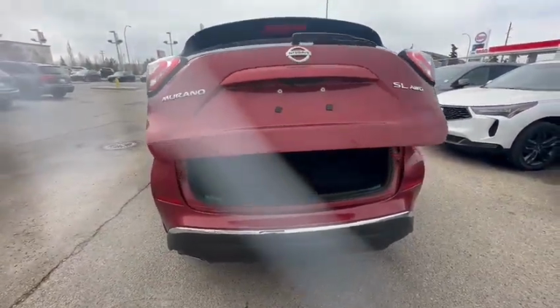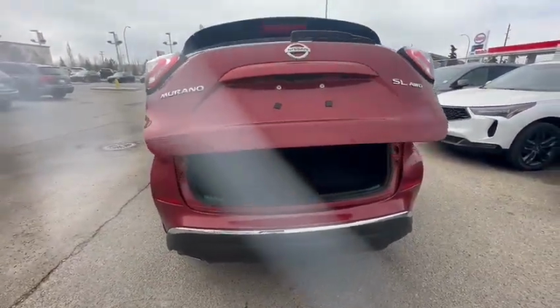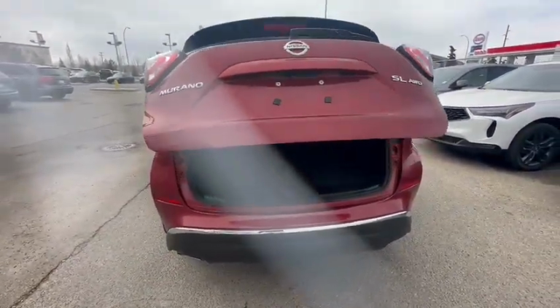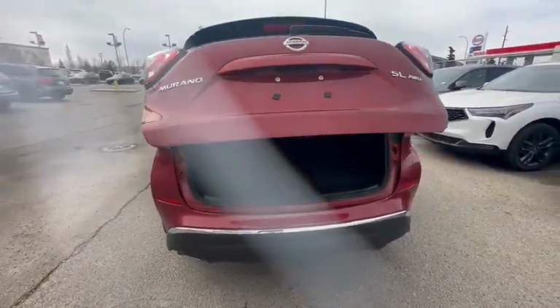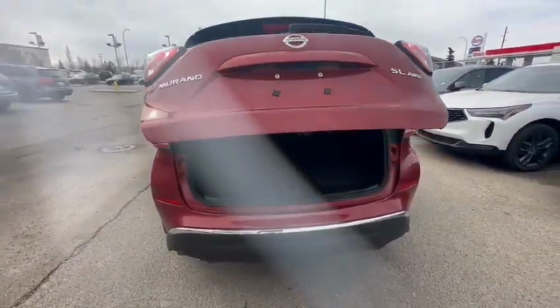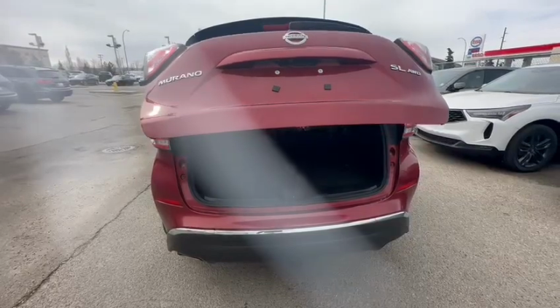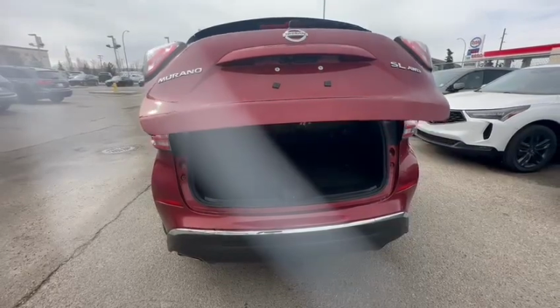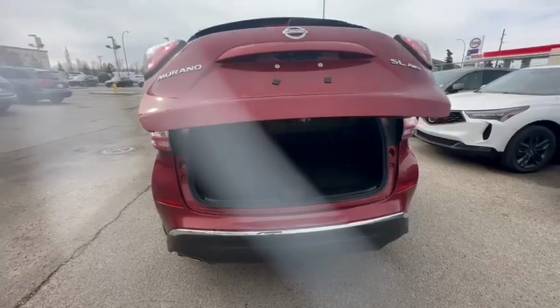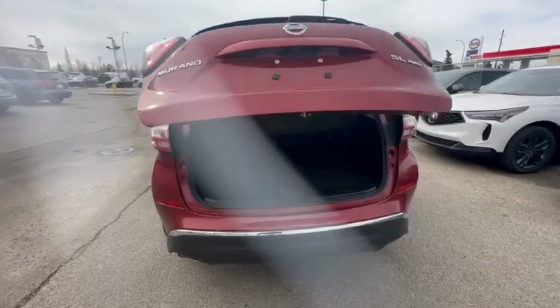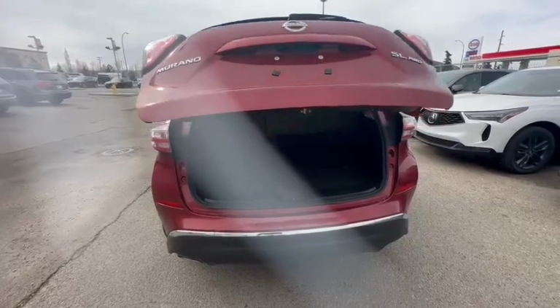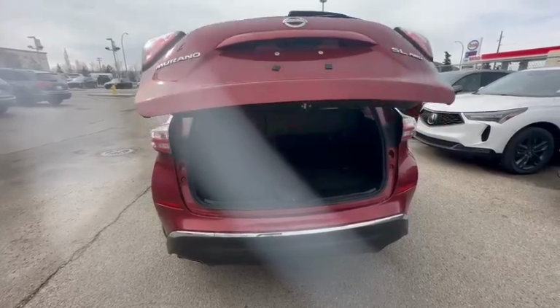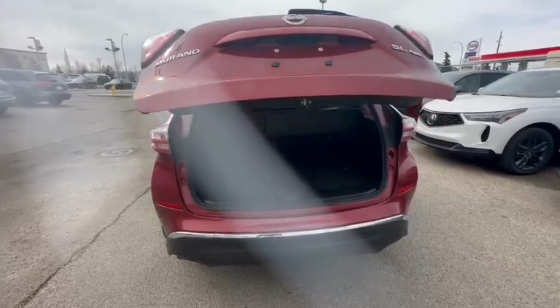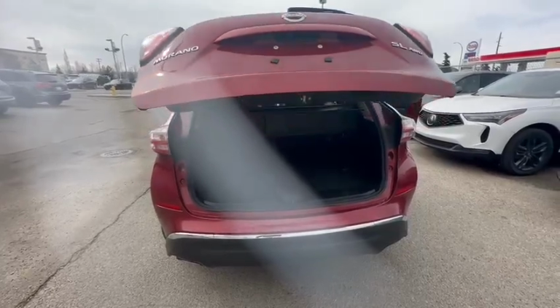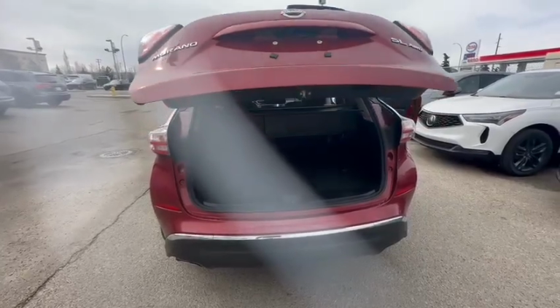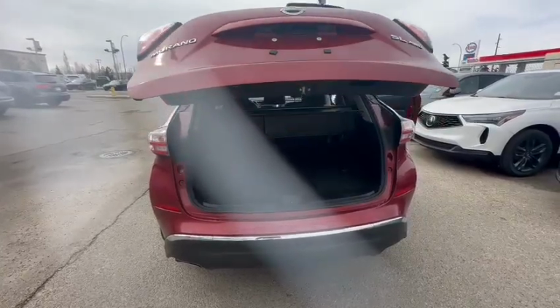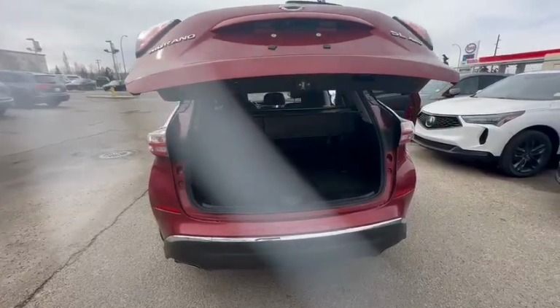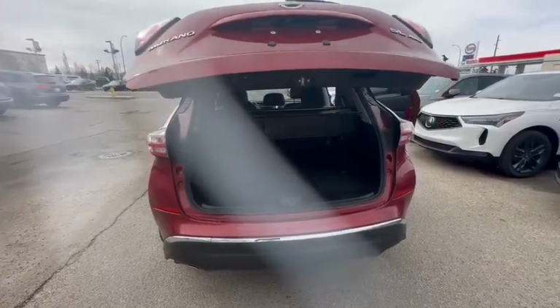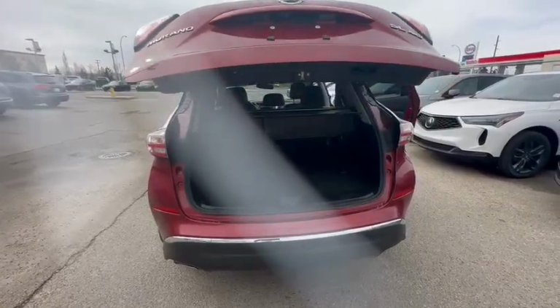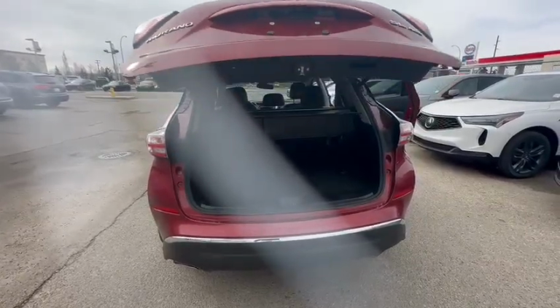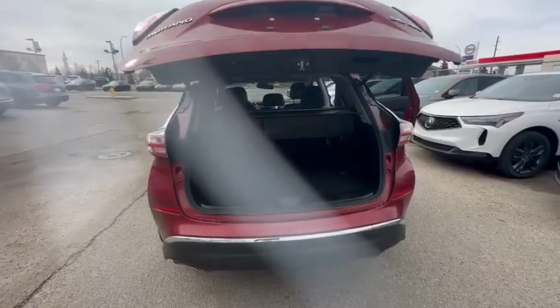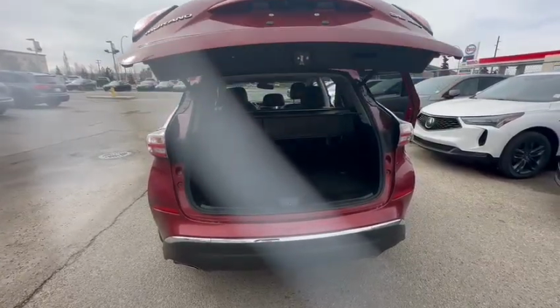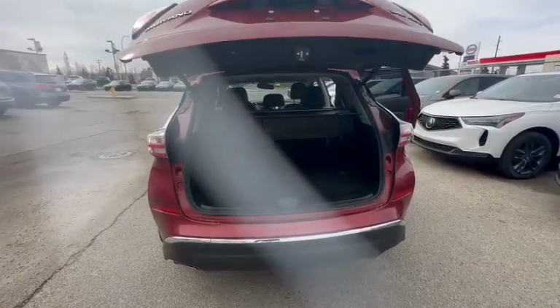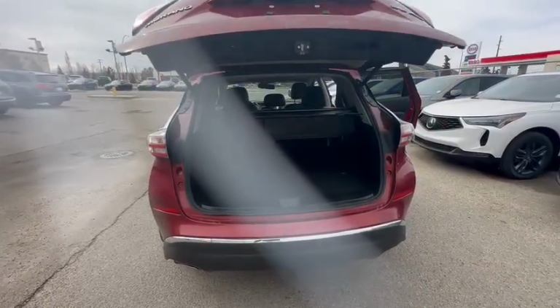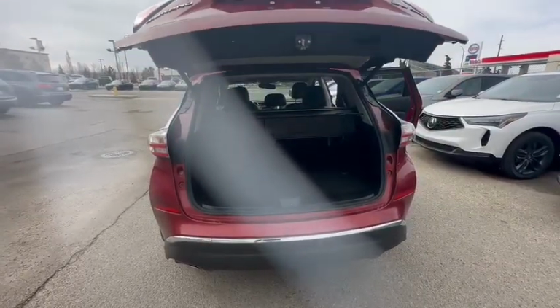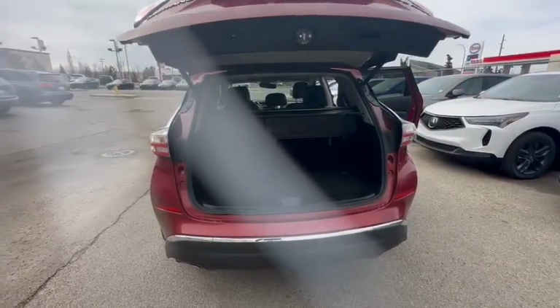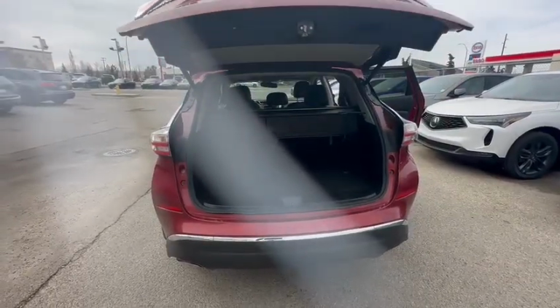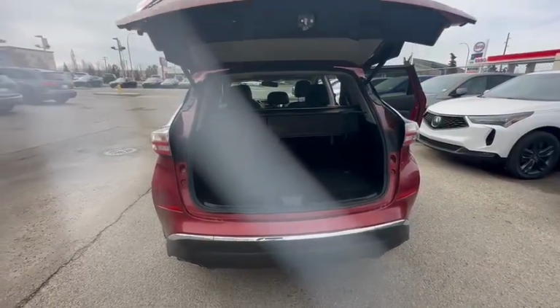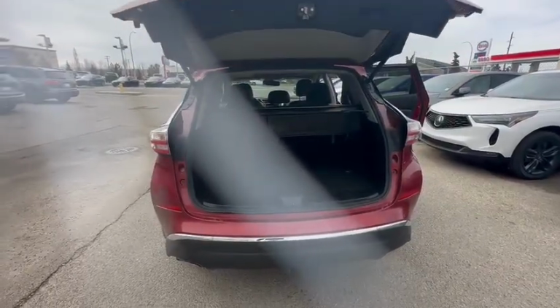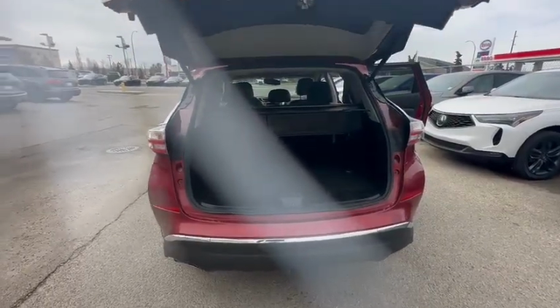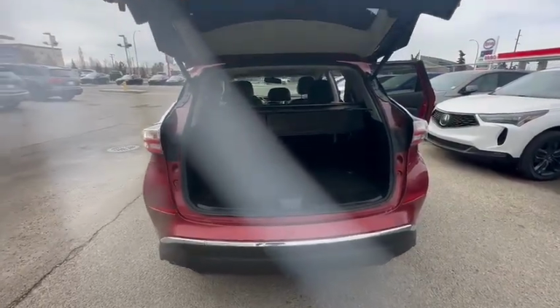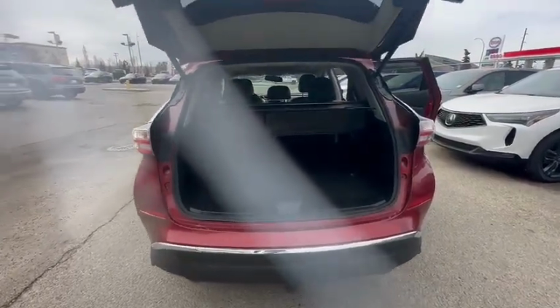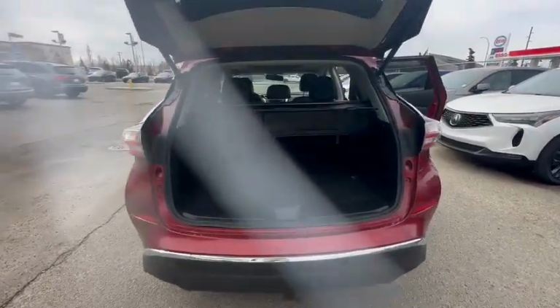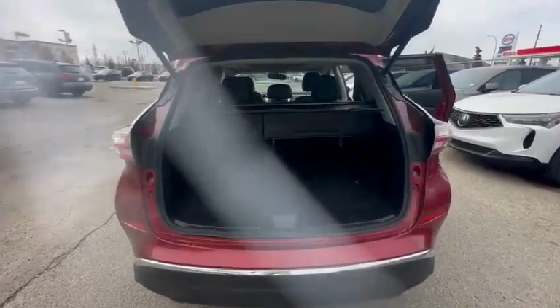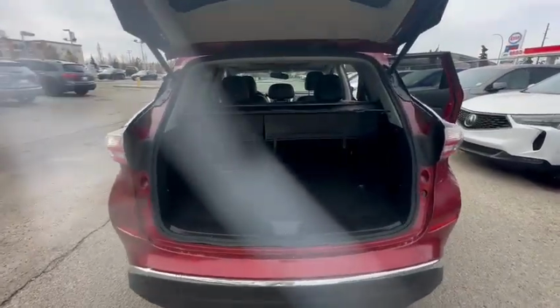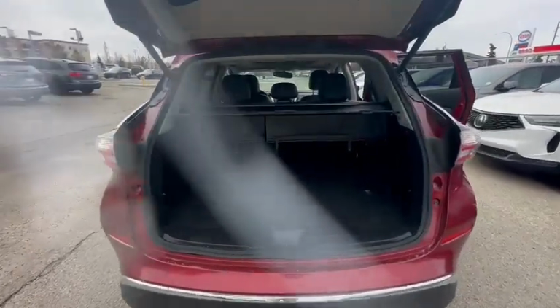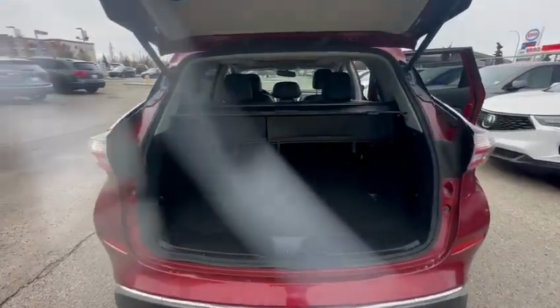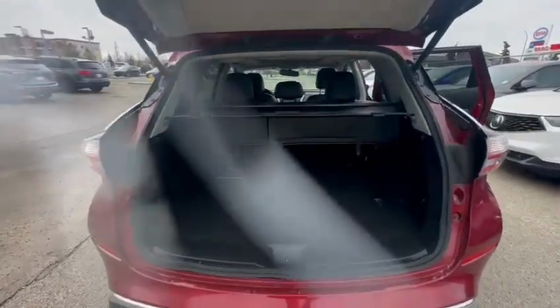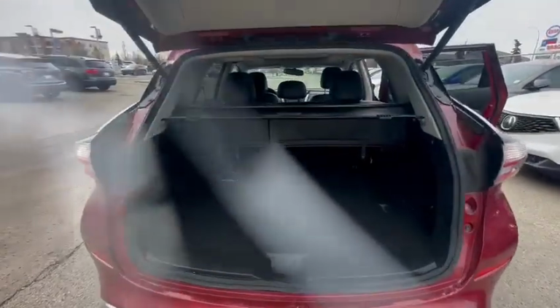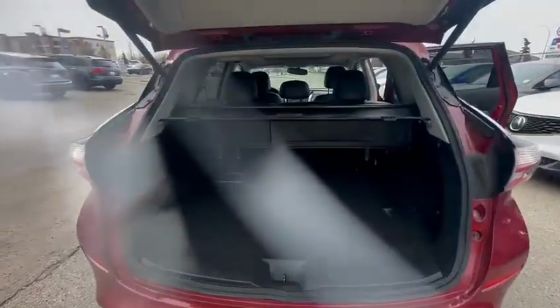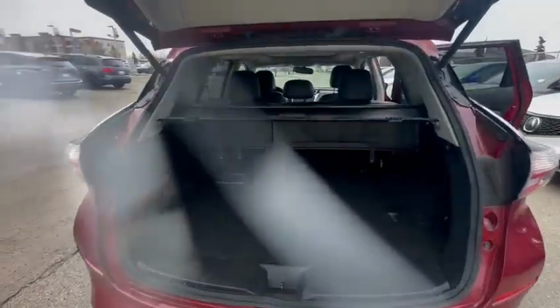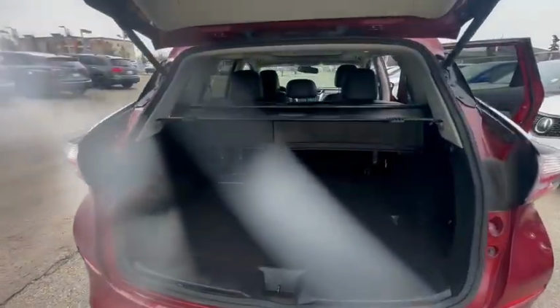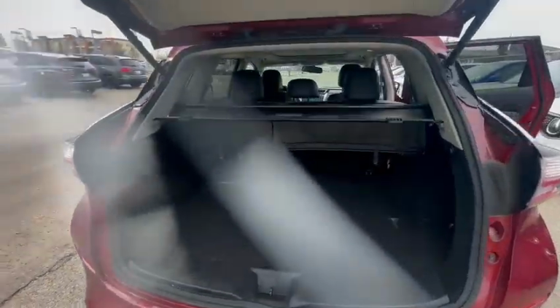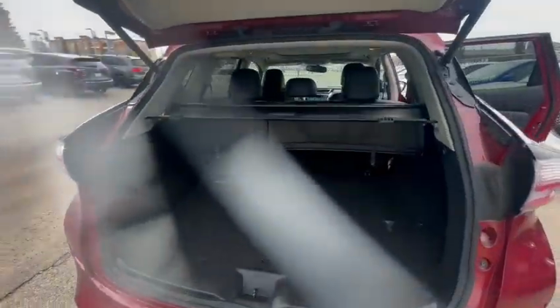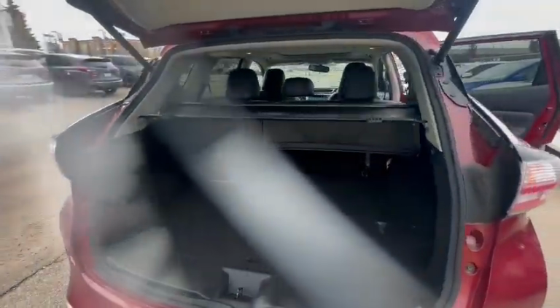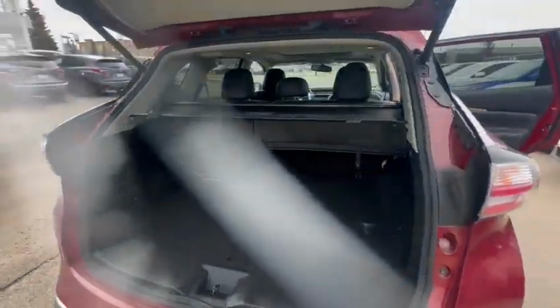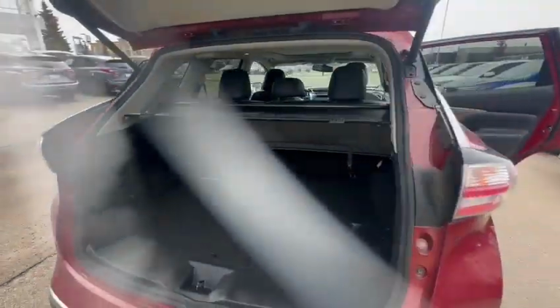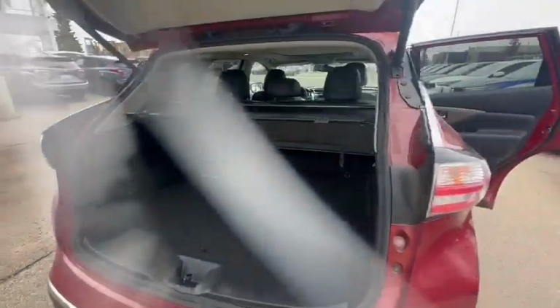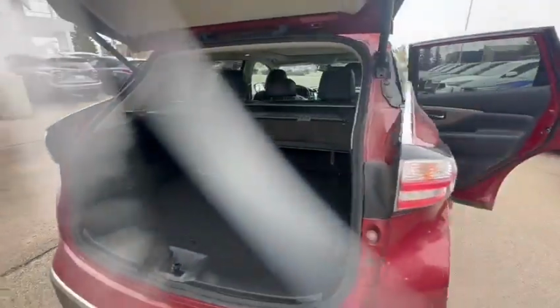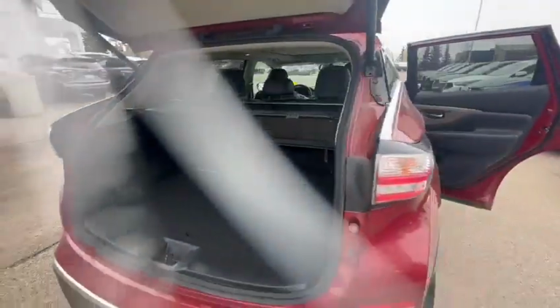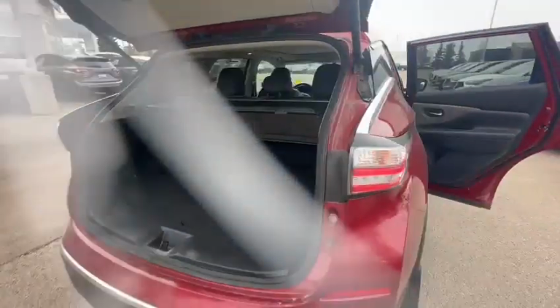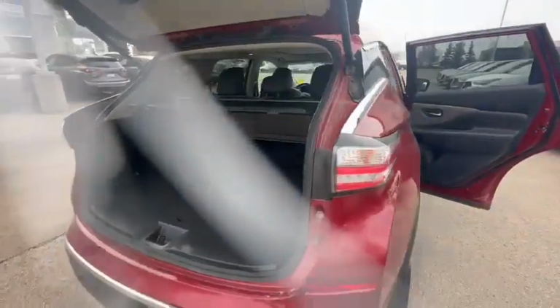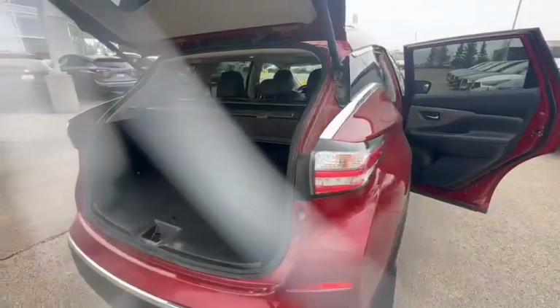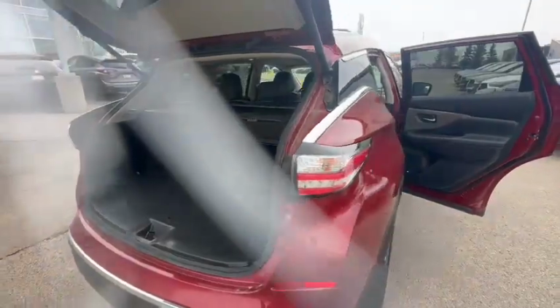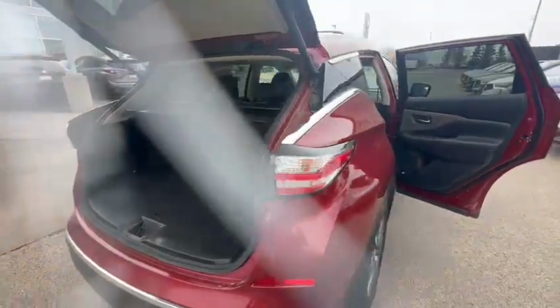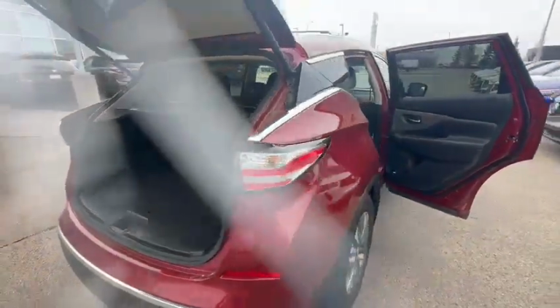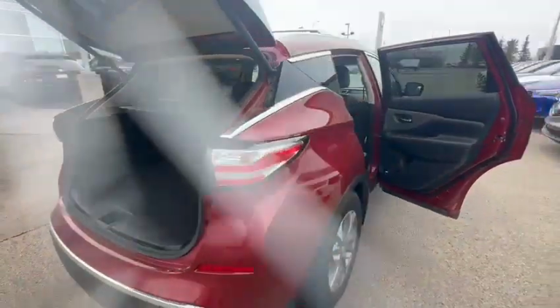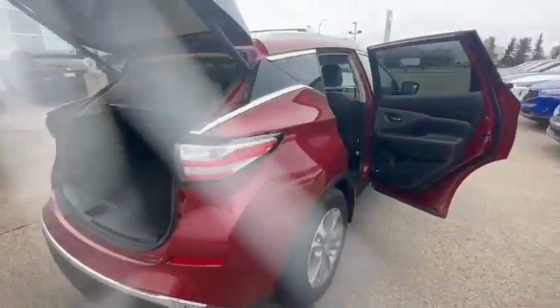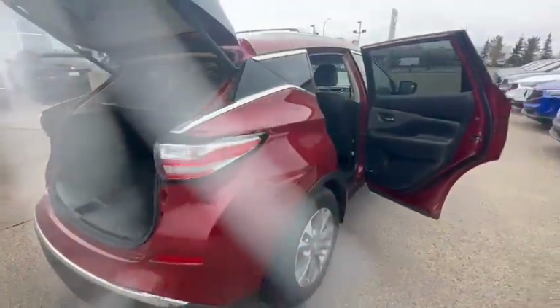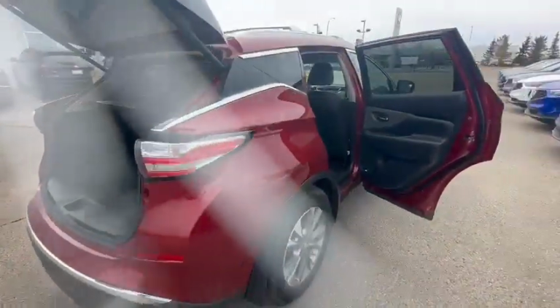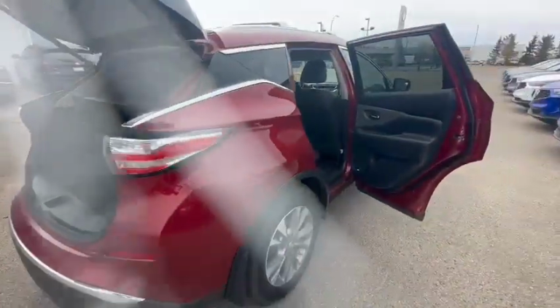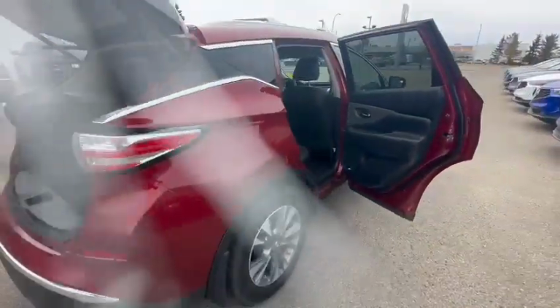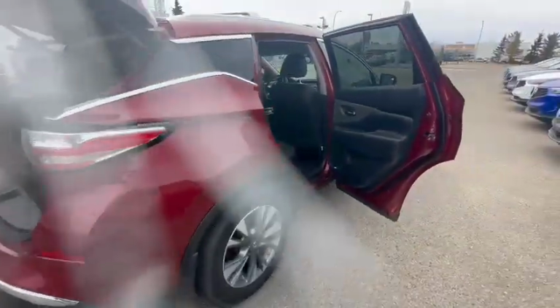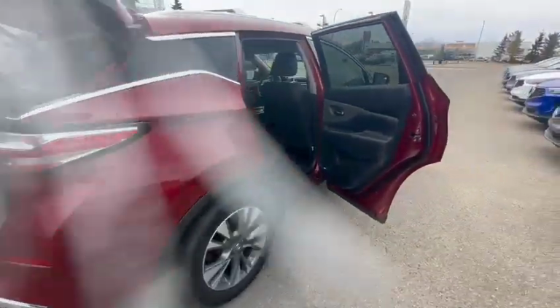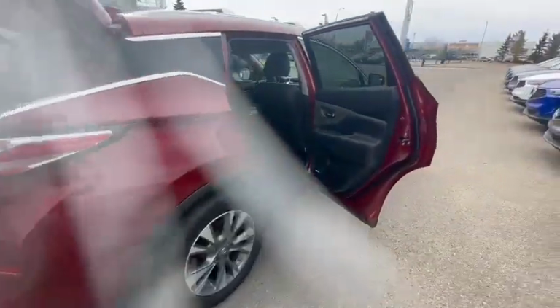If you have any questions or concerns regarding this Murano, please do reach out to me at 780-989-8888. I'm looking forward to earning your business and hearing from you. This is Adnan for South View Acura — thank you!